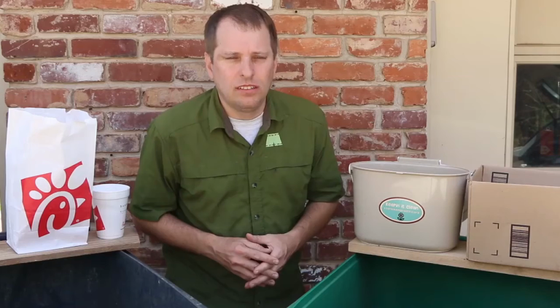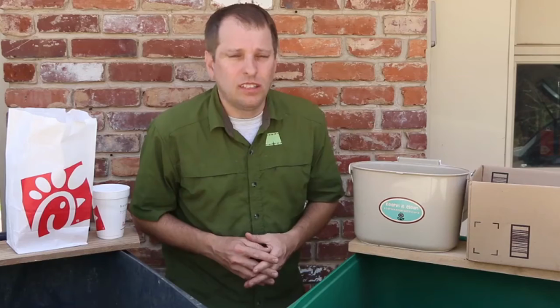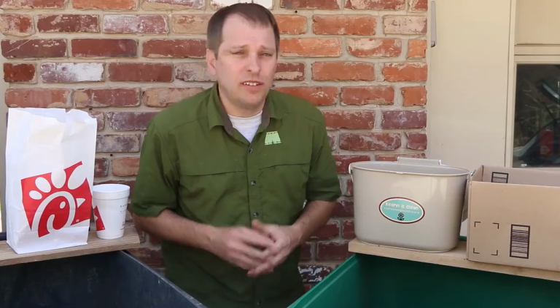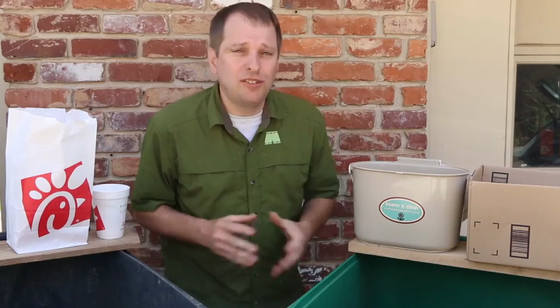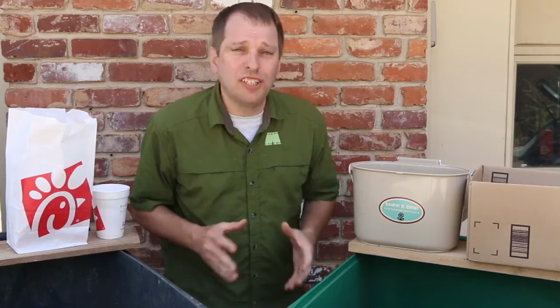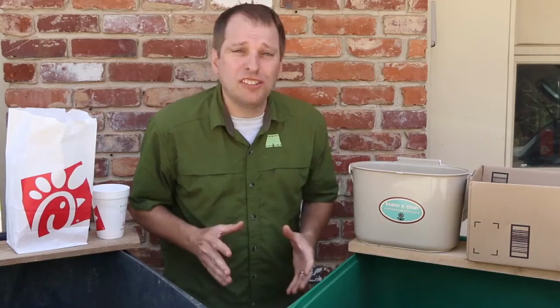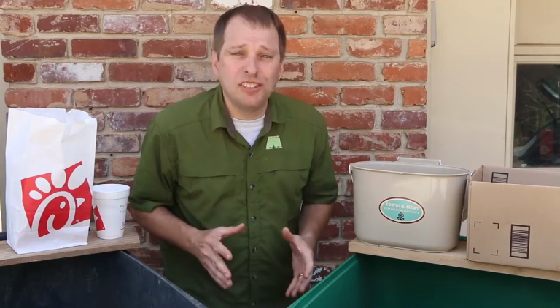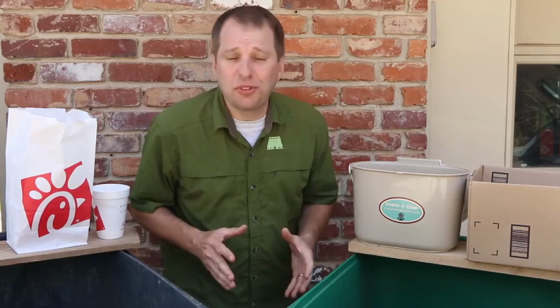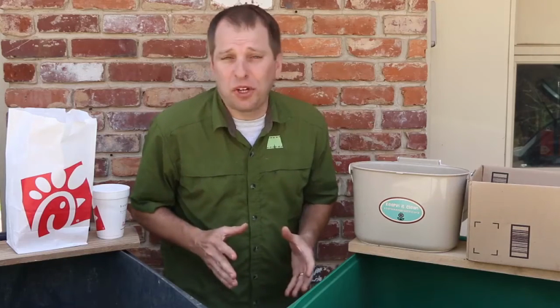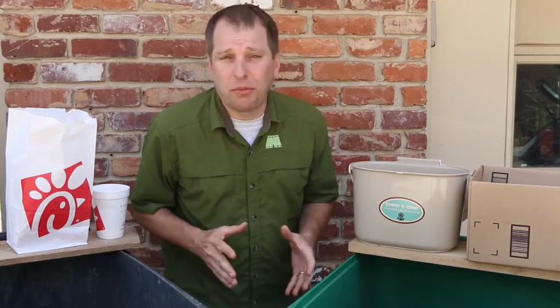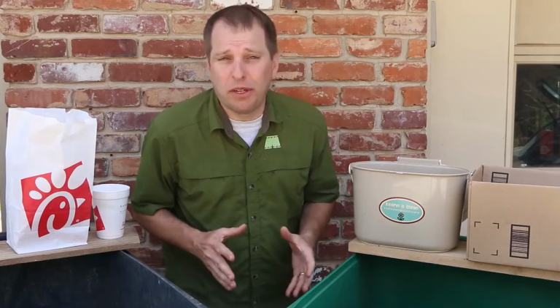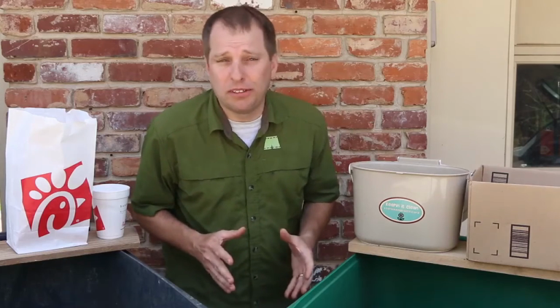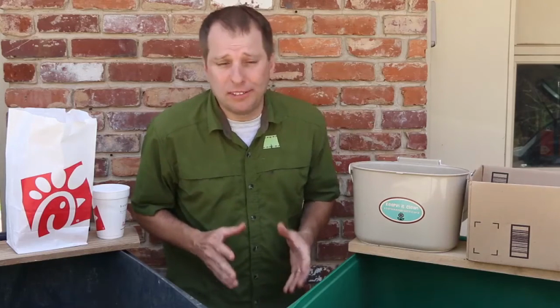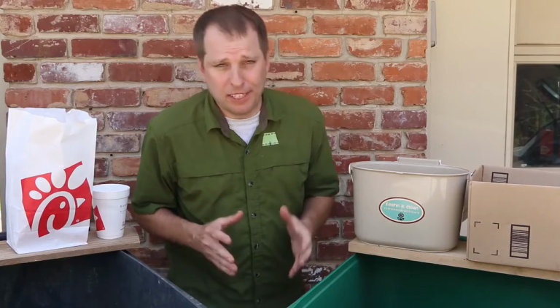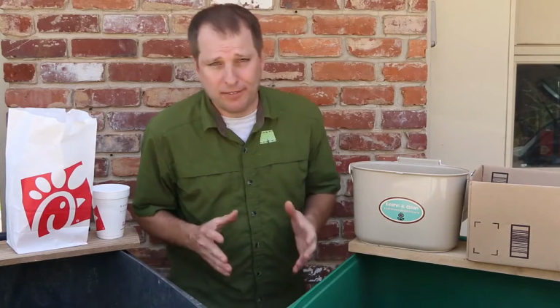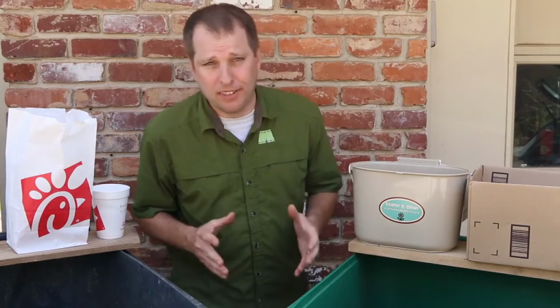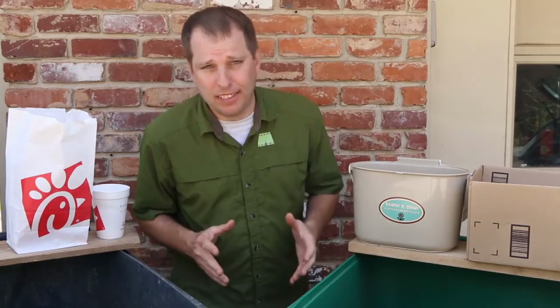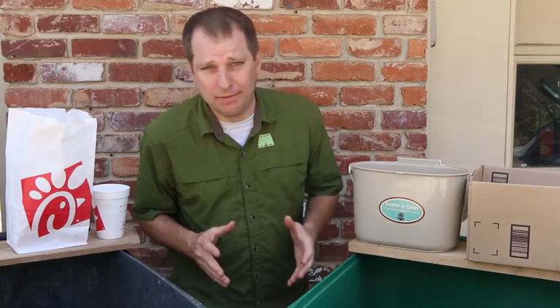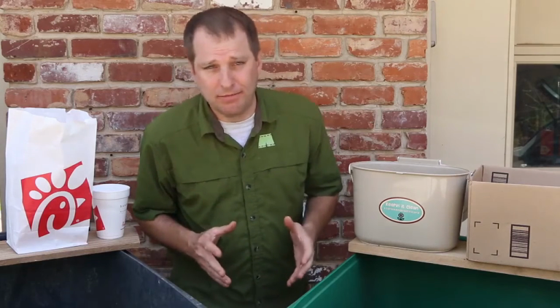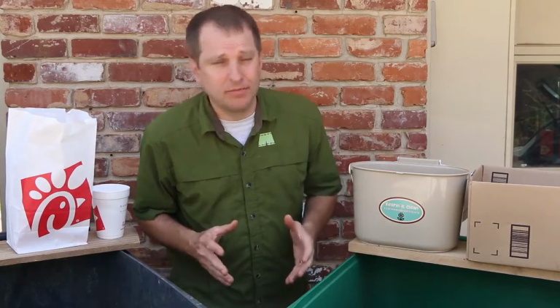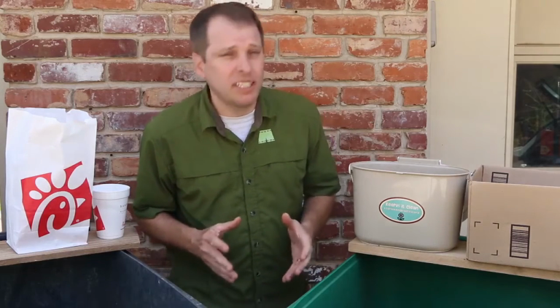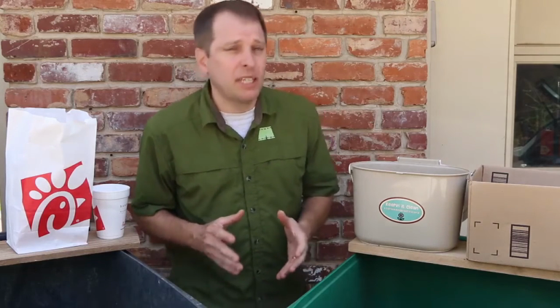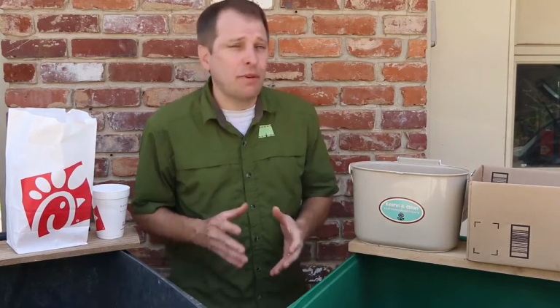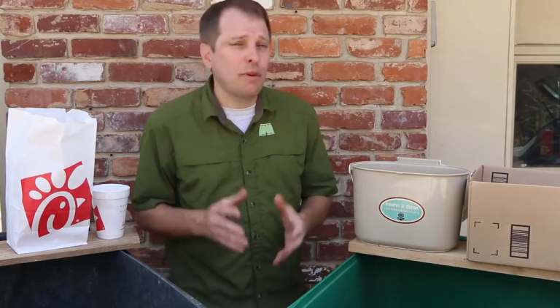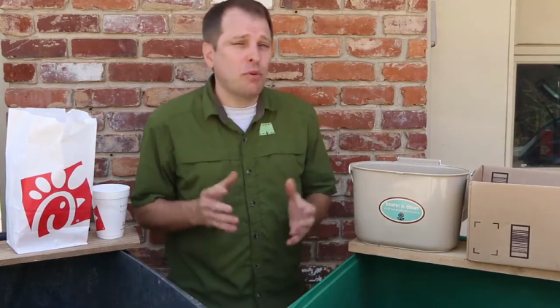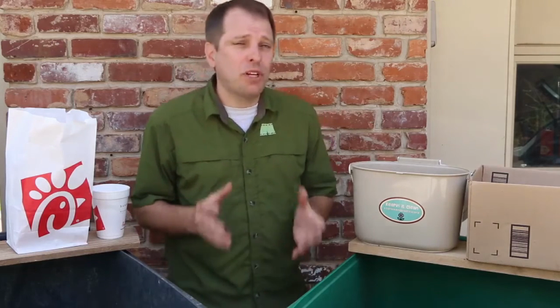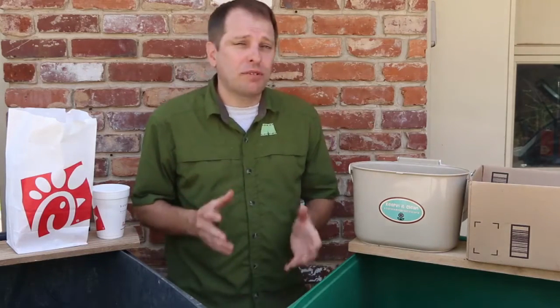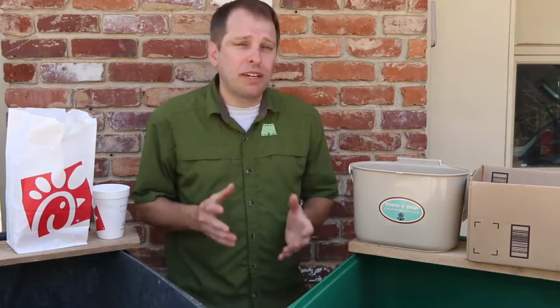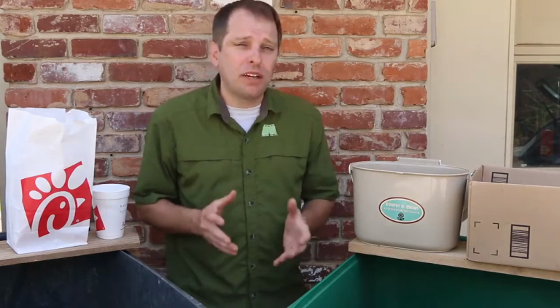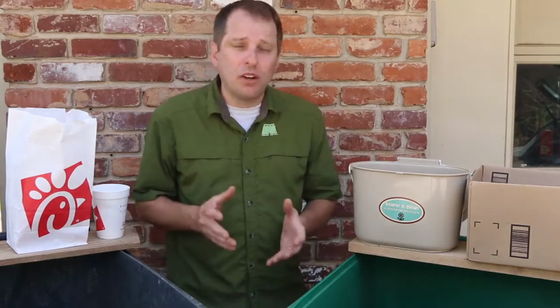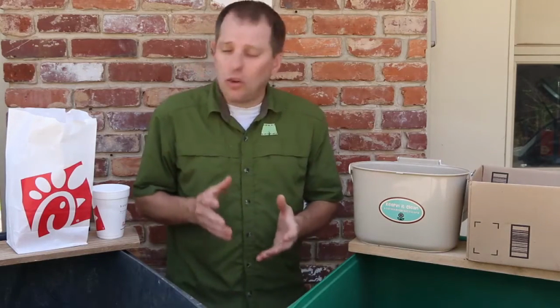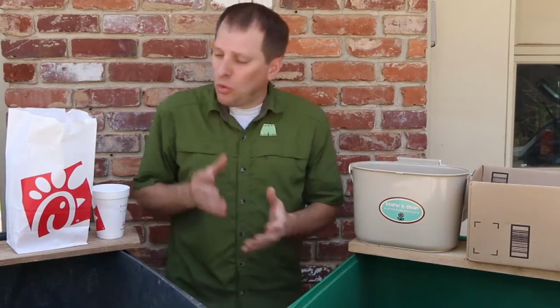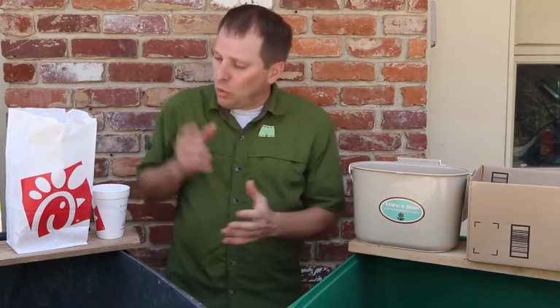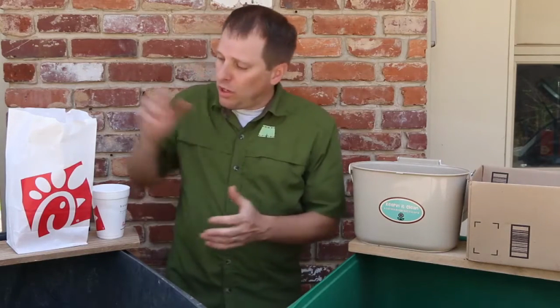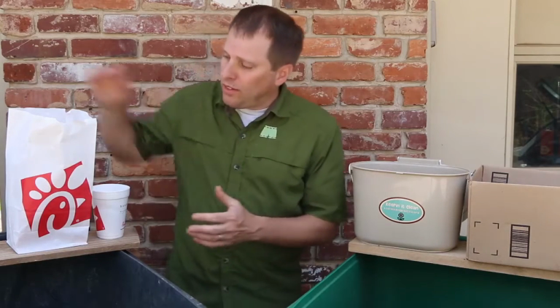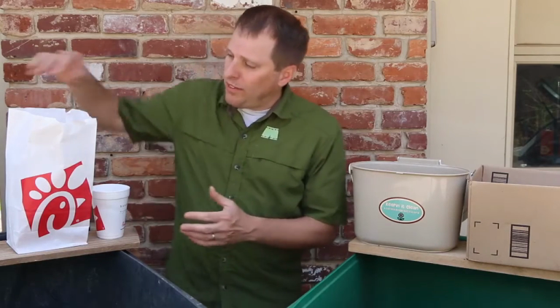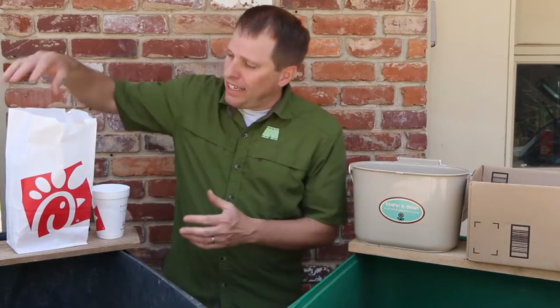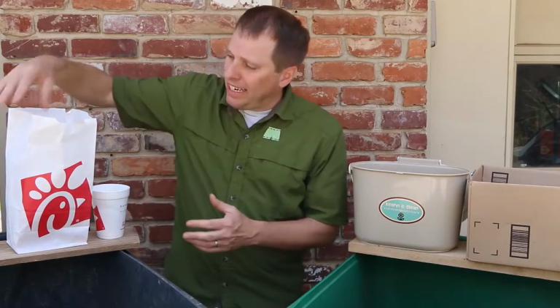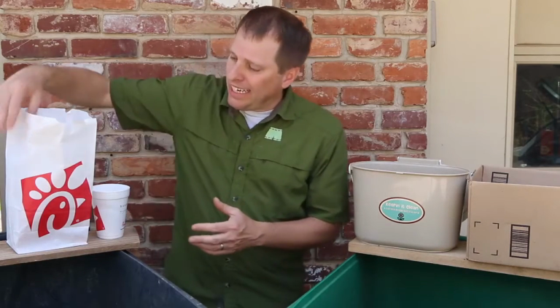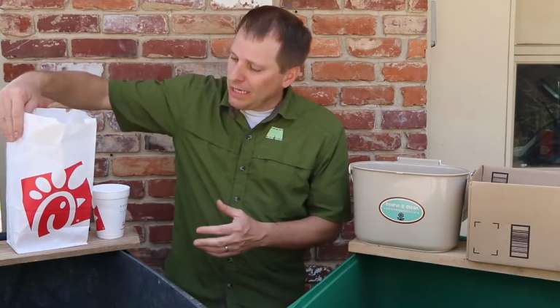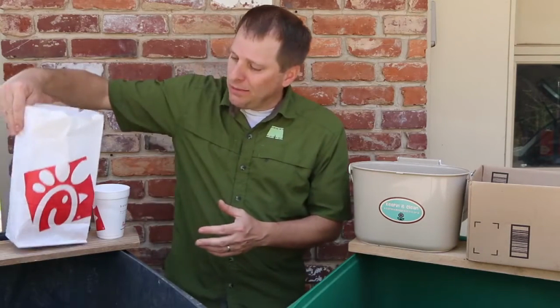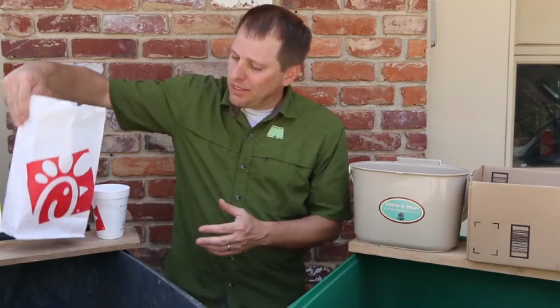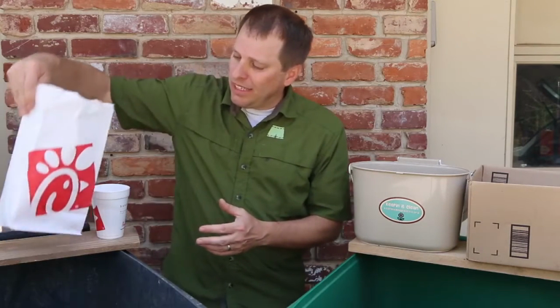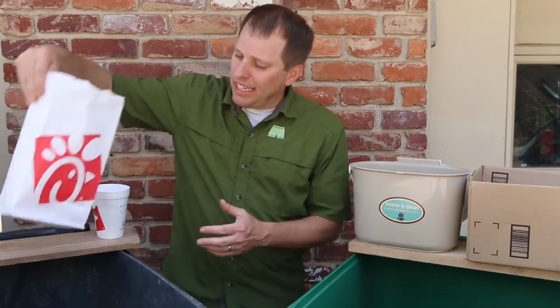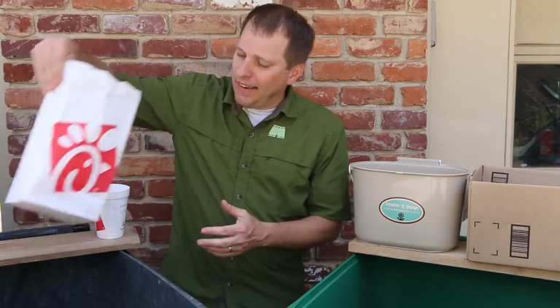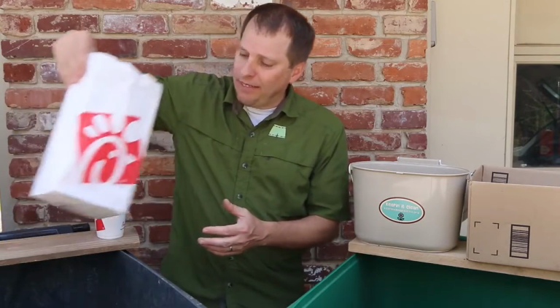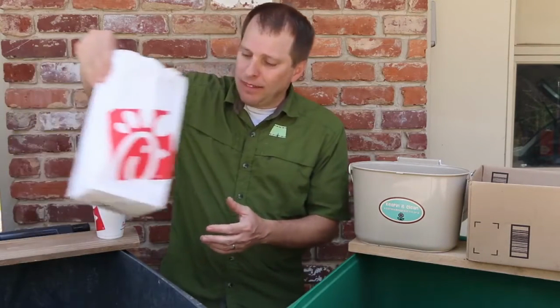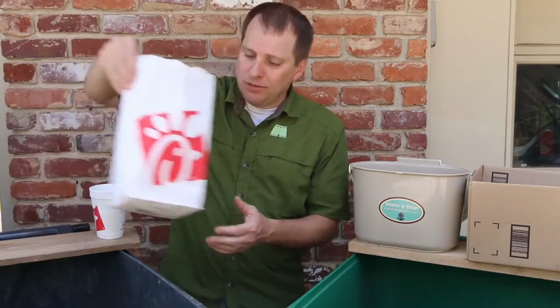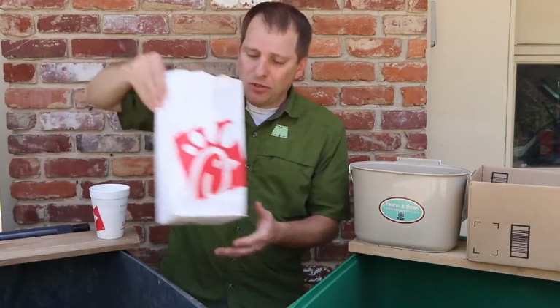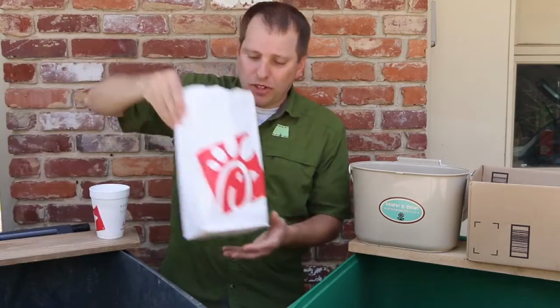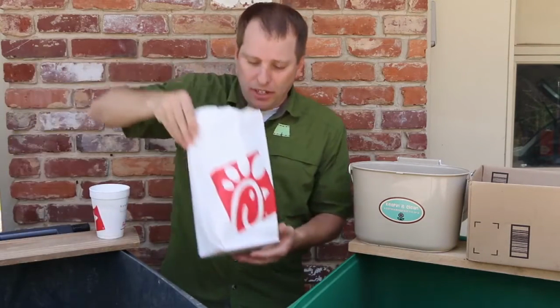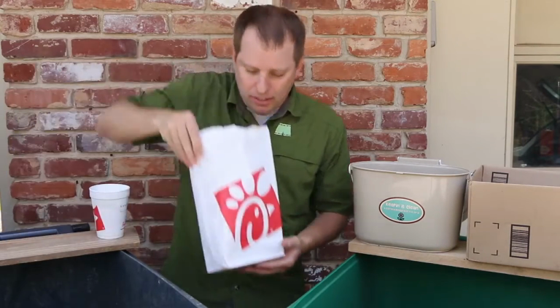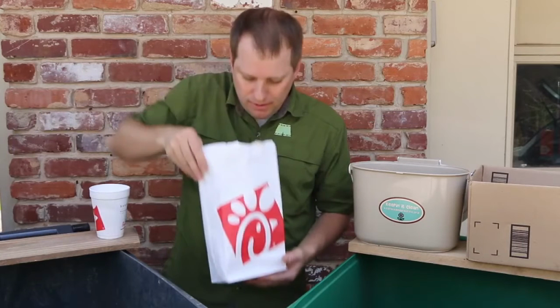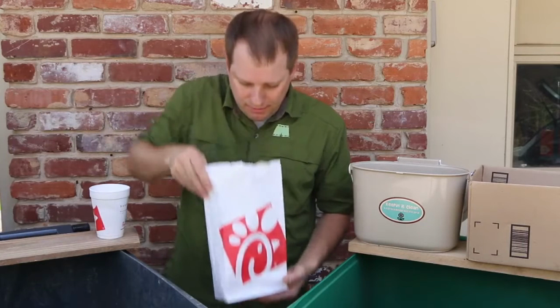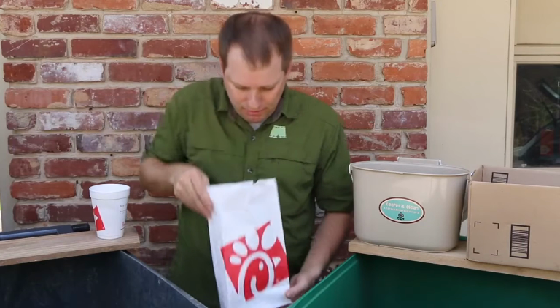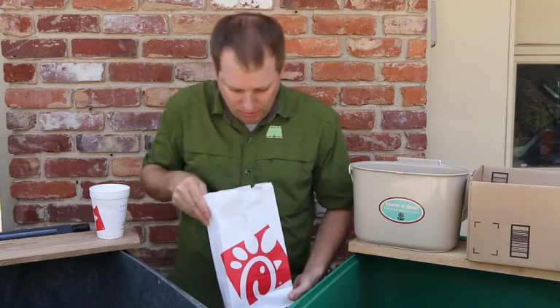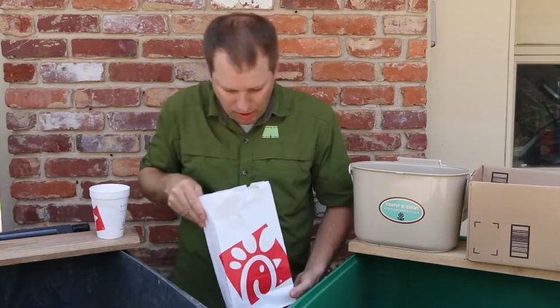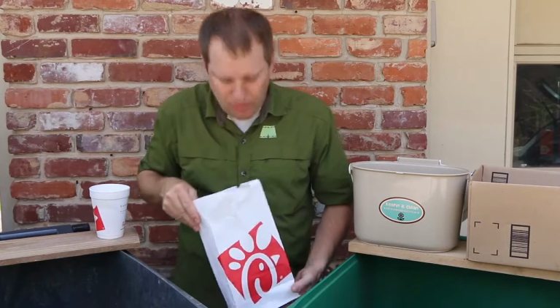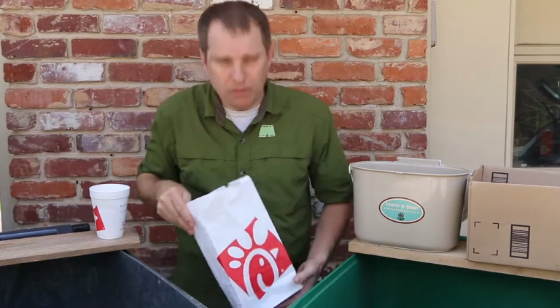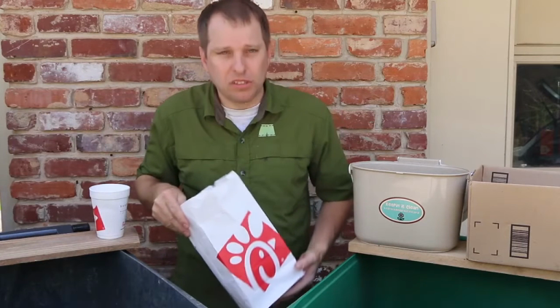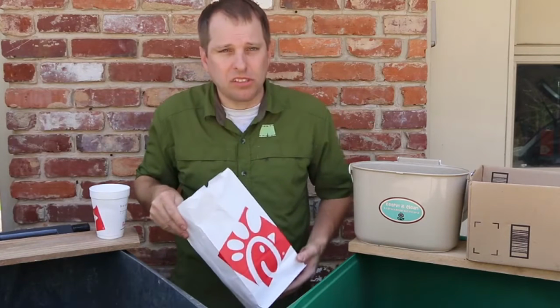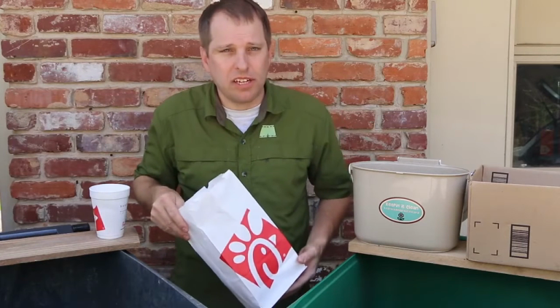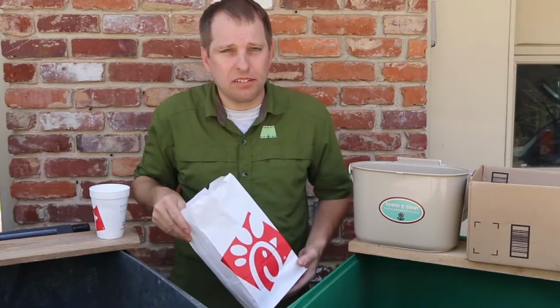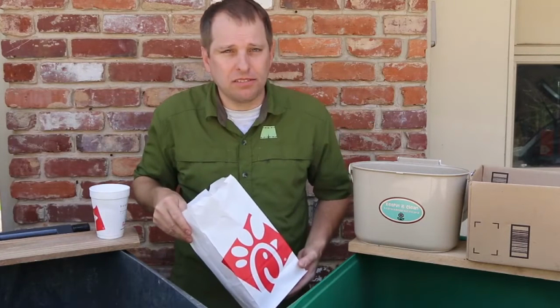So you've just enjoyed a meal at Chick-fil-A, and you may be wondering what of the items that I have left over here can be recycled.